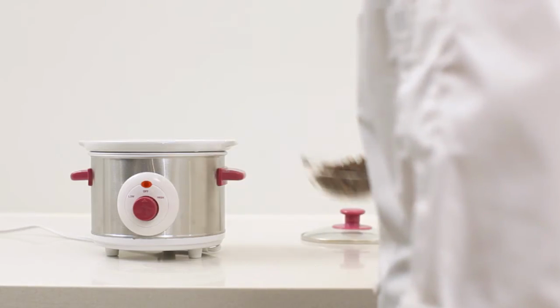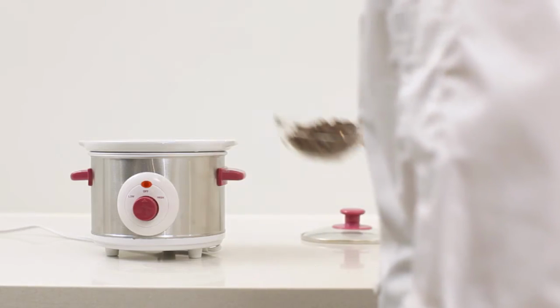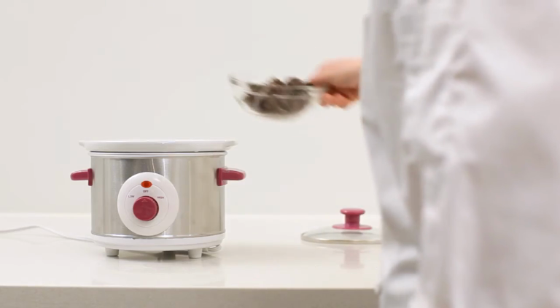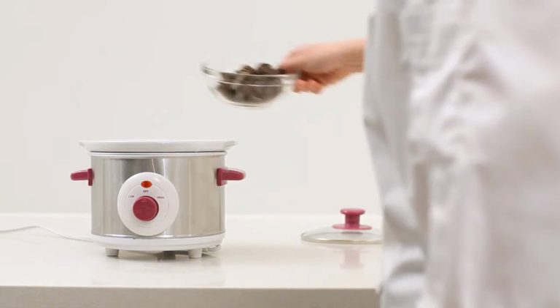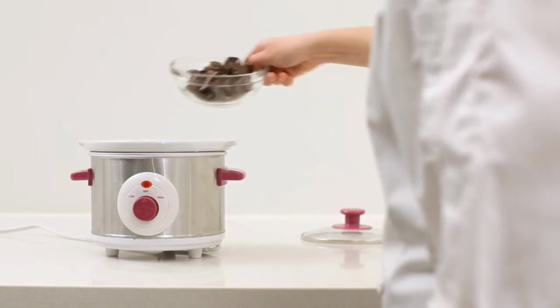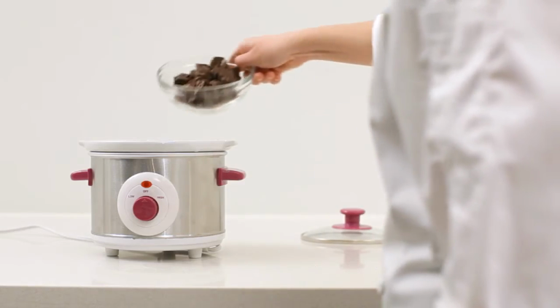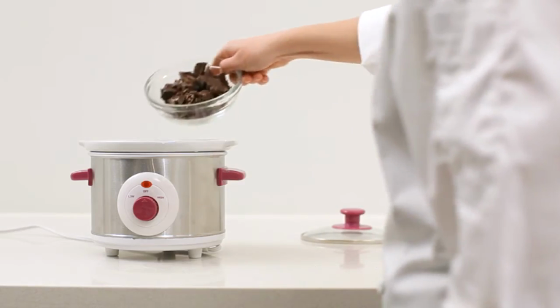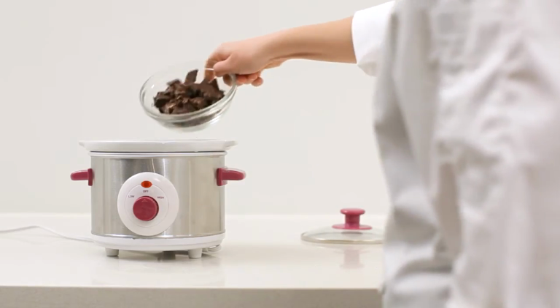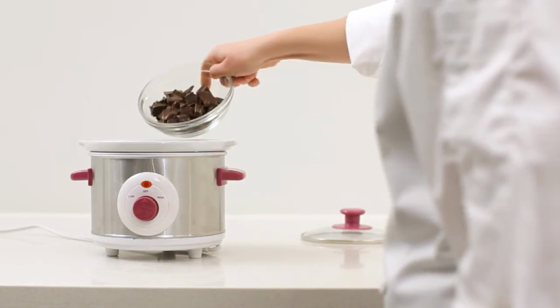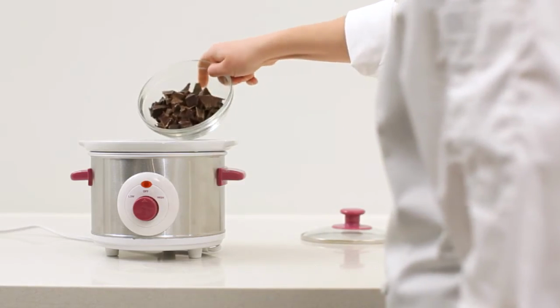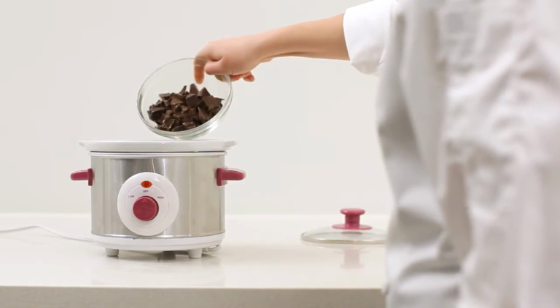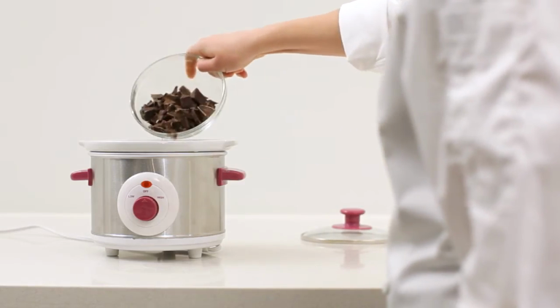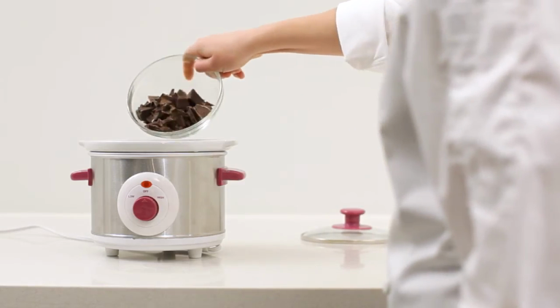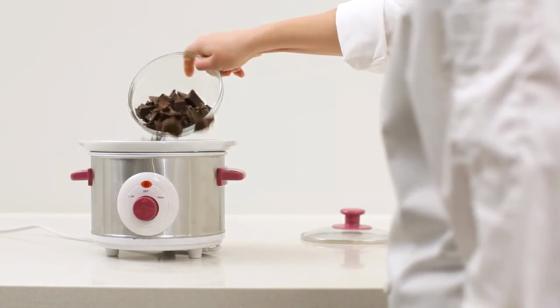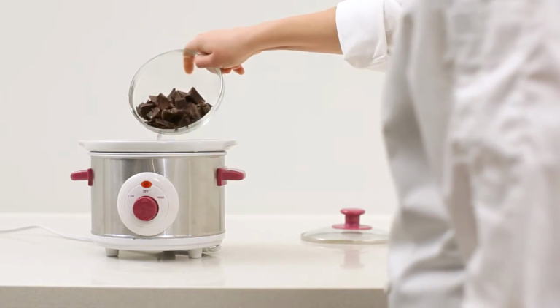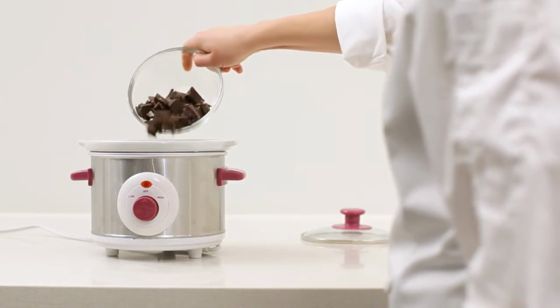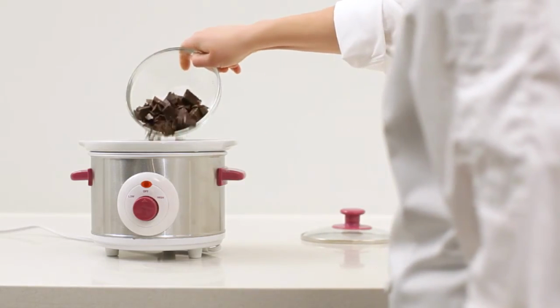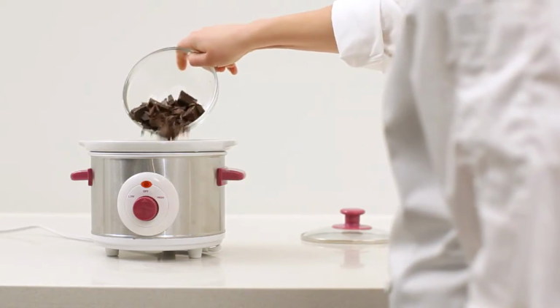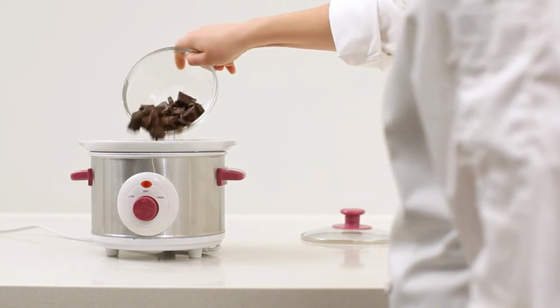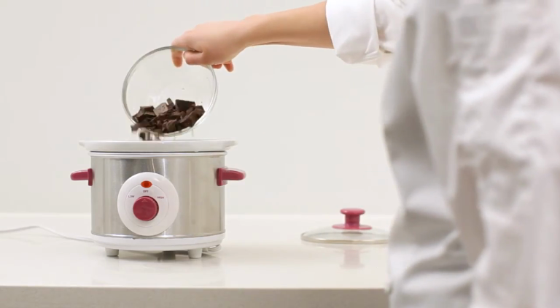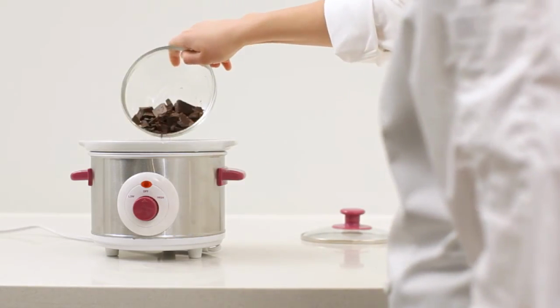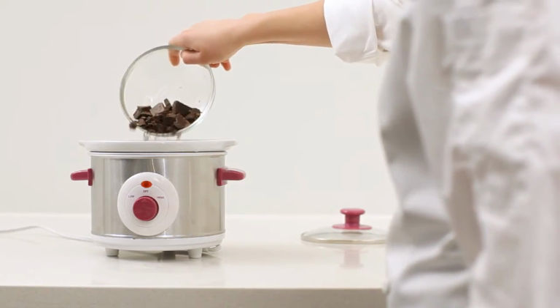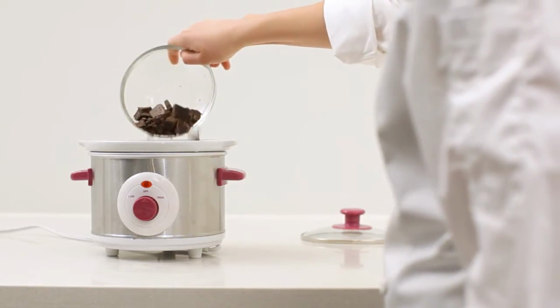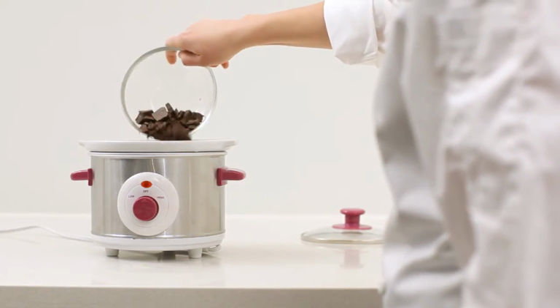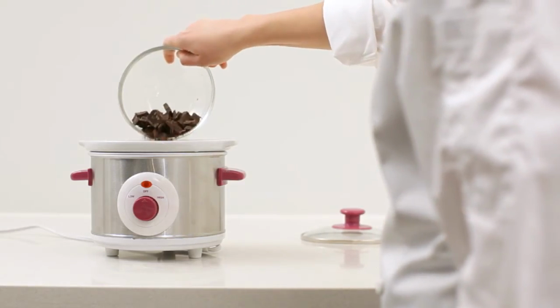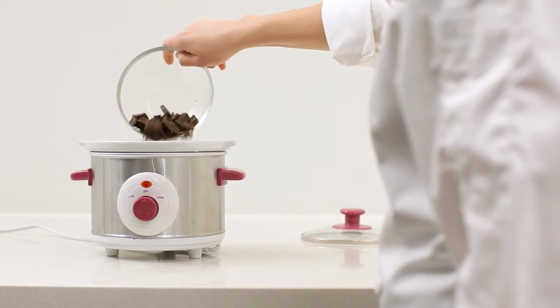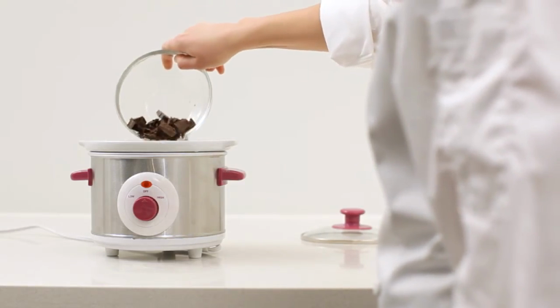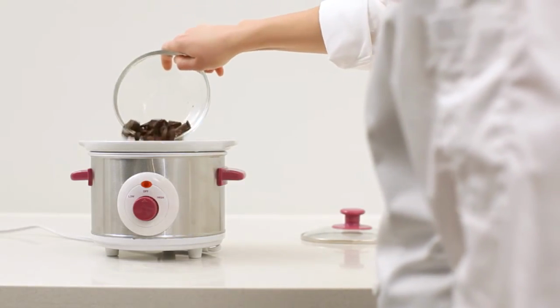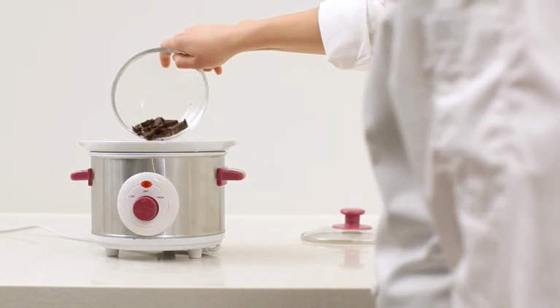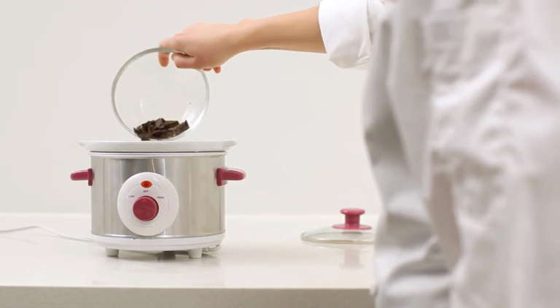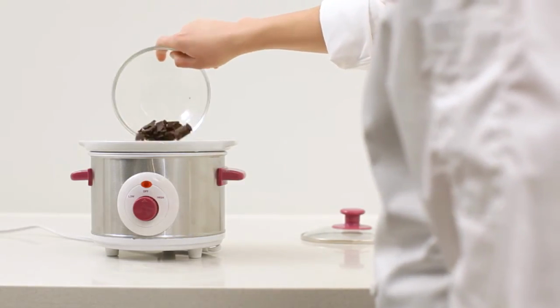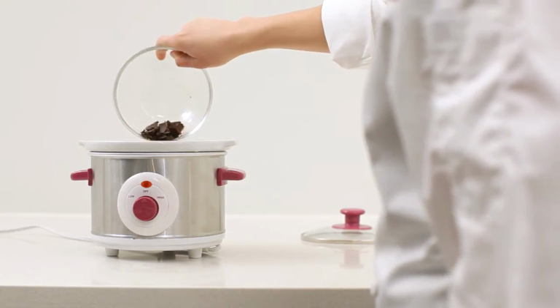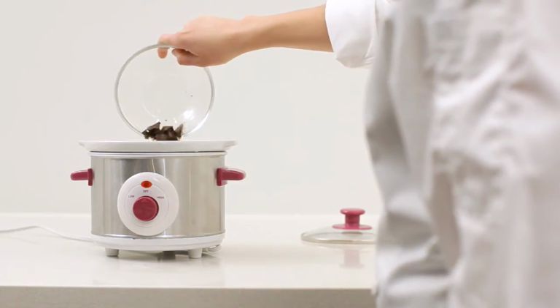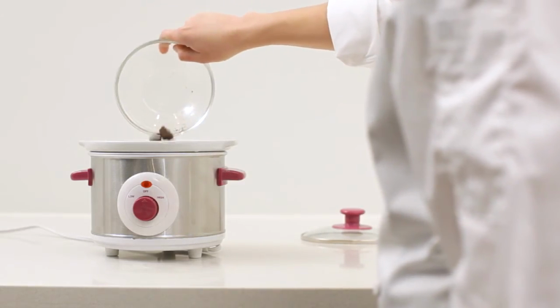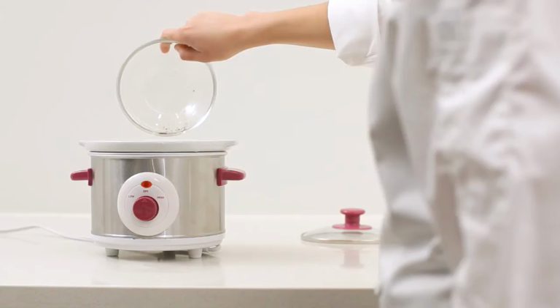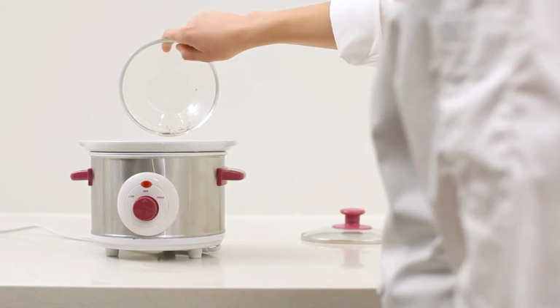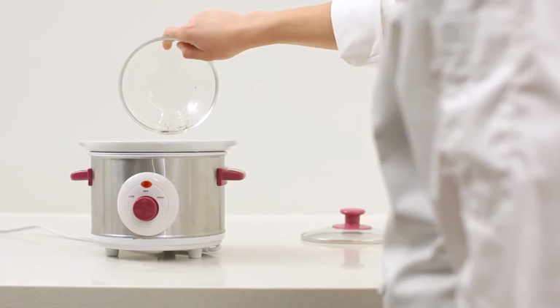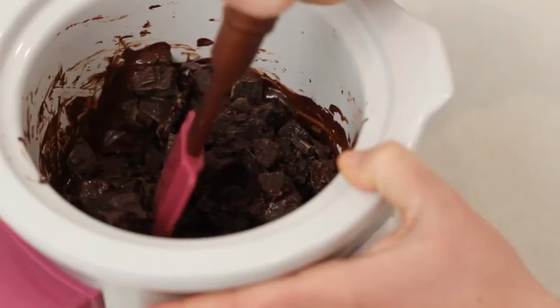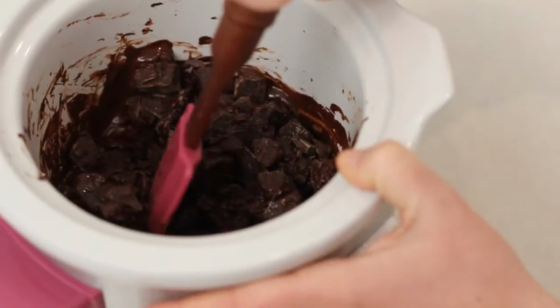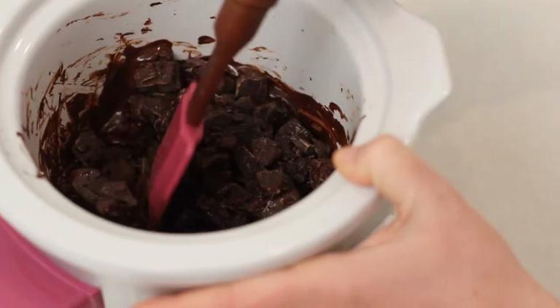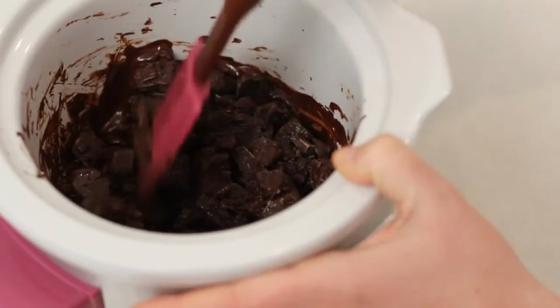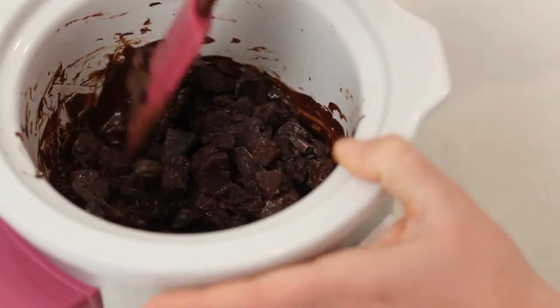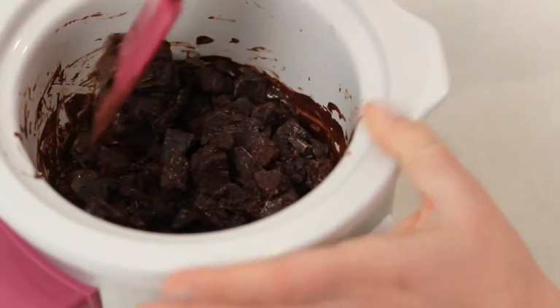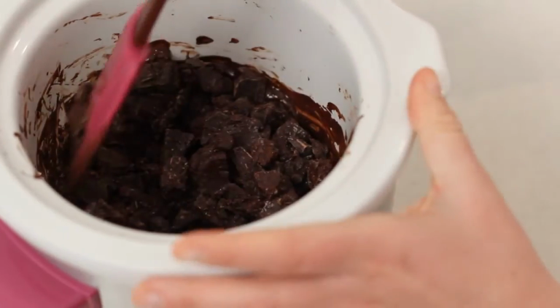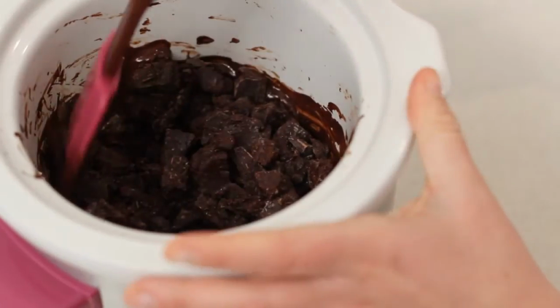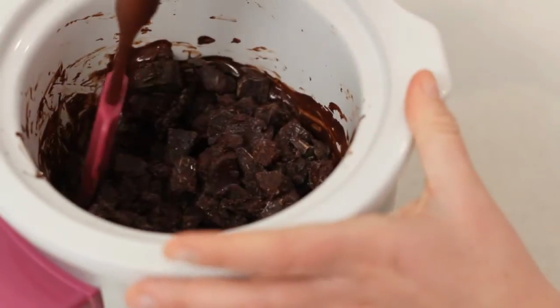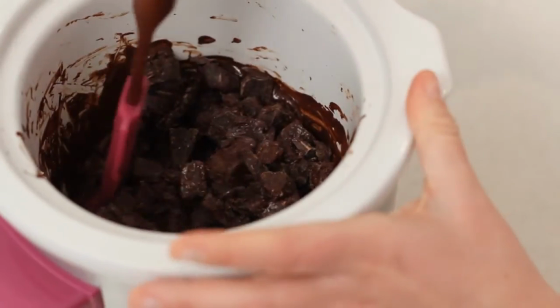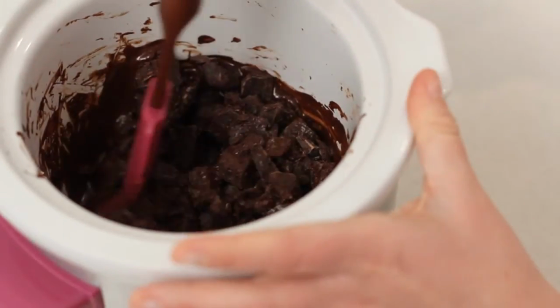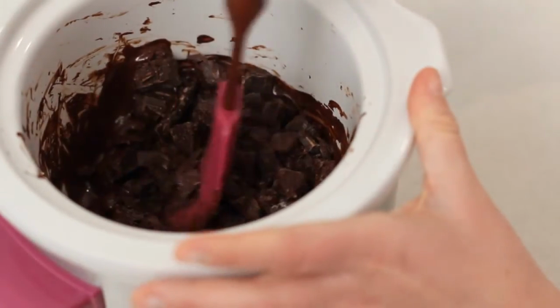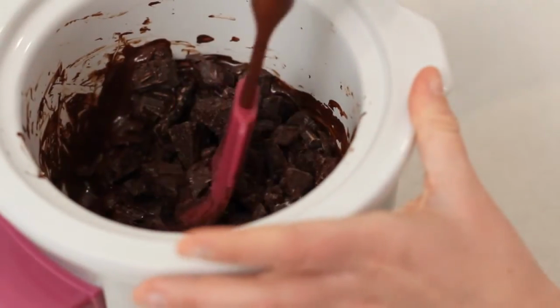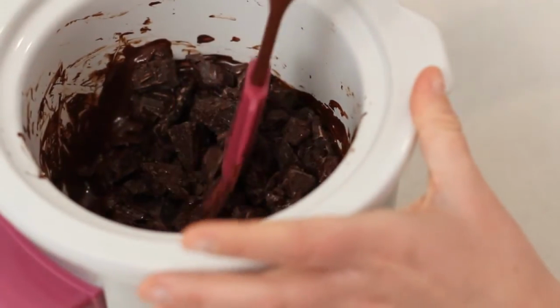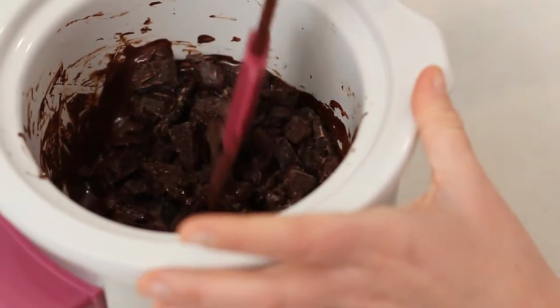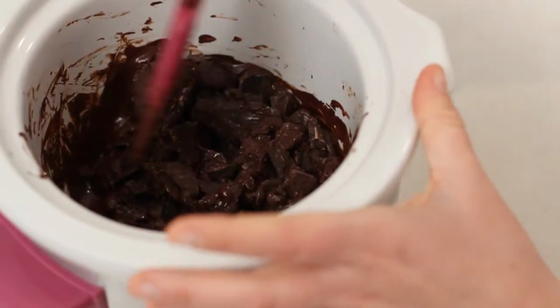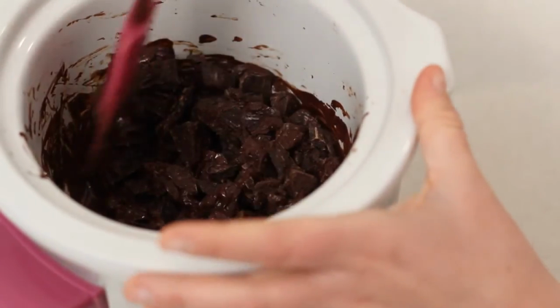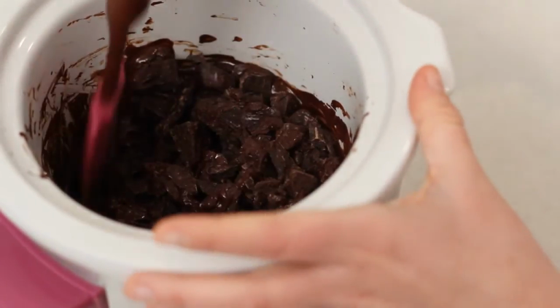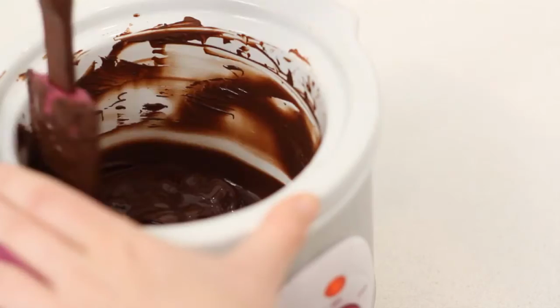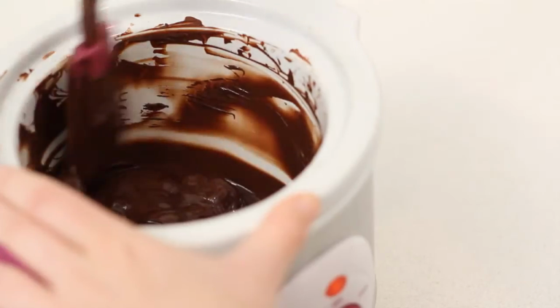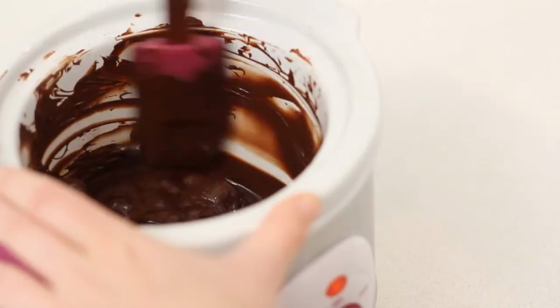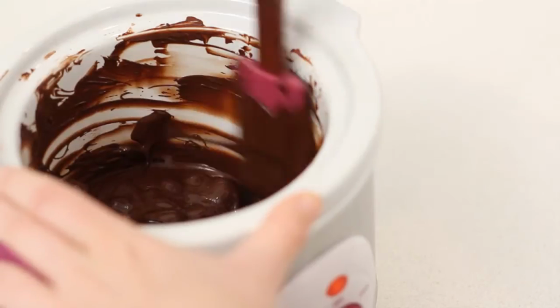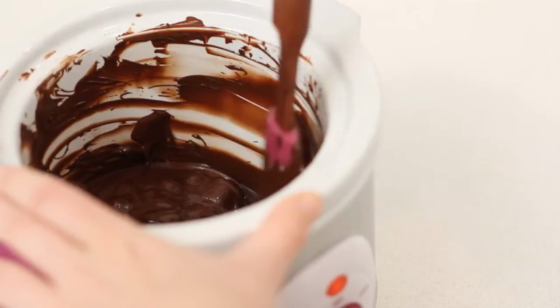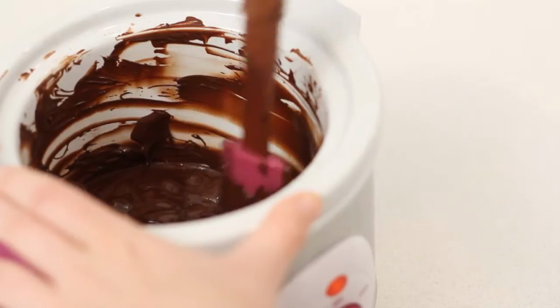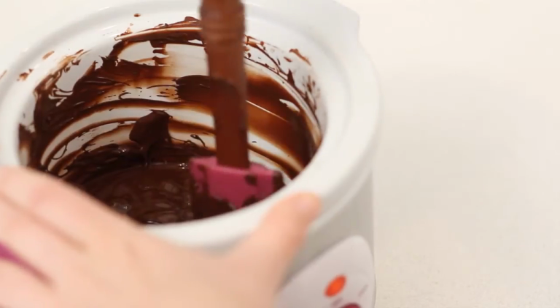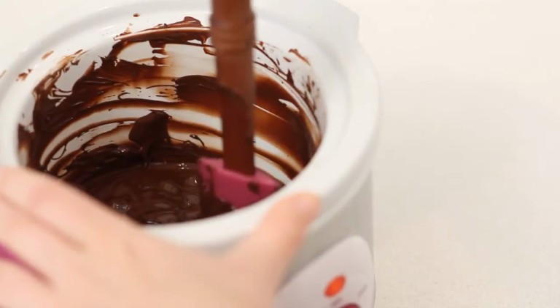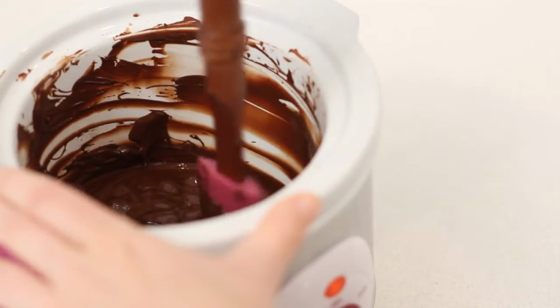To get started, break your chocolate and add it to the dipping station. Turn to high, stirring occasionally until the chocolate has just melted.